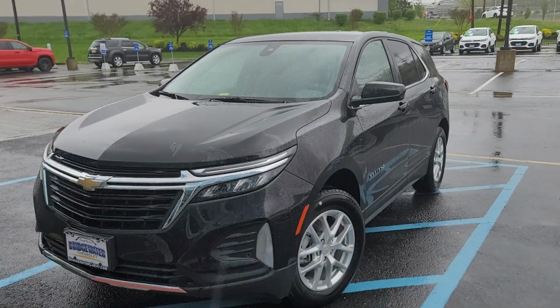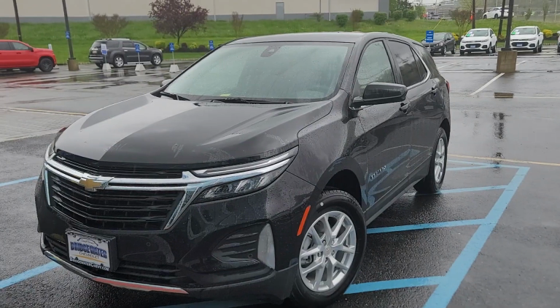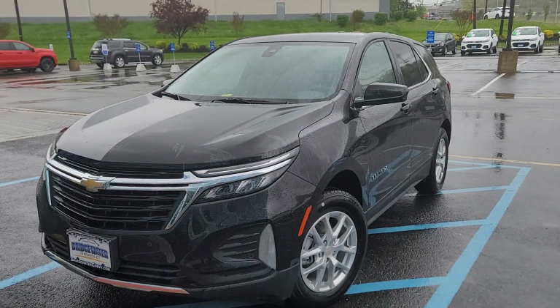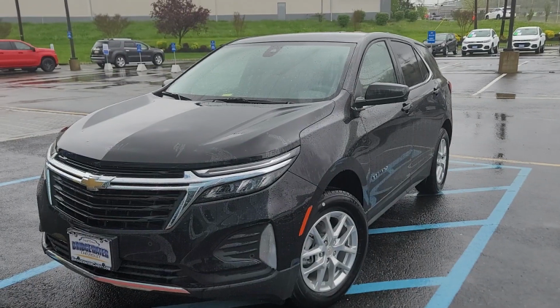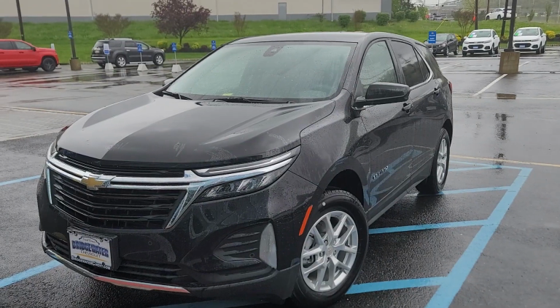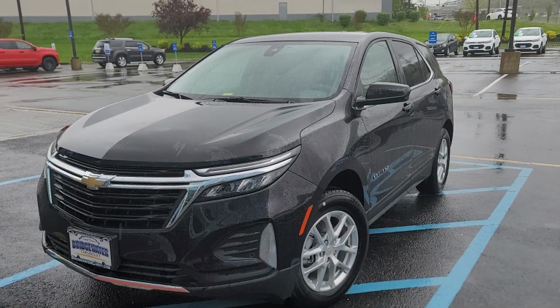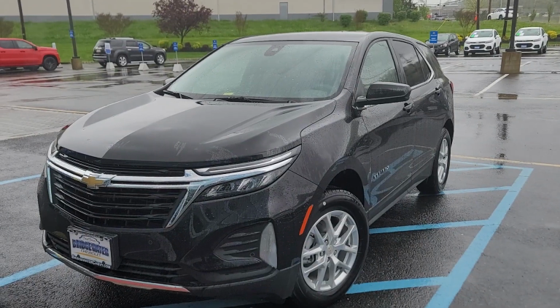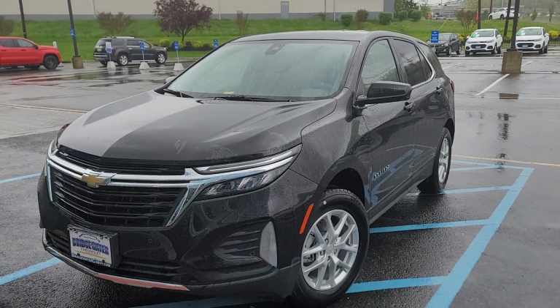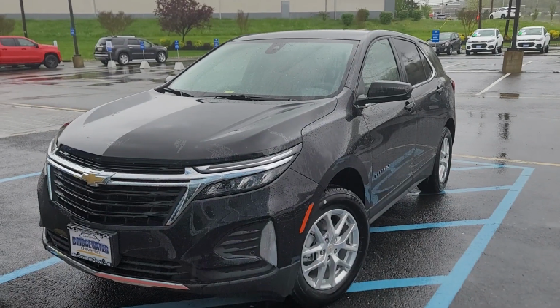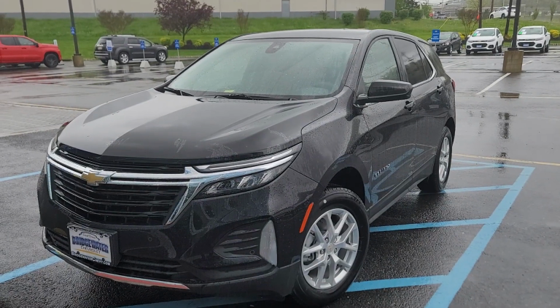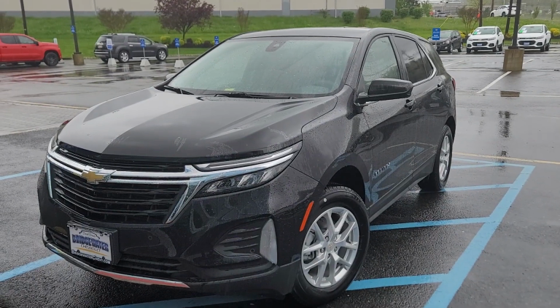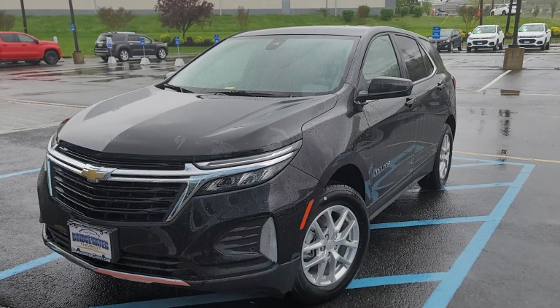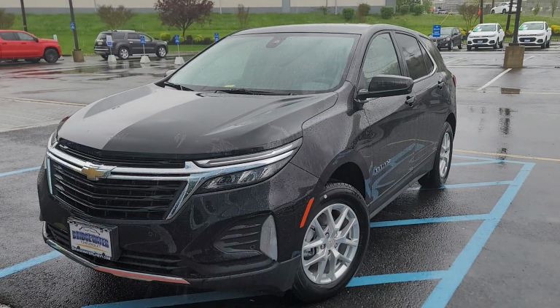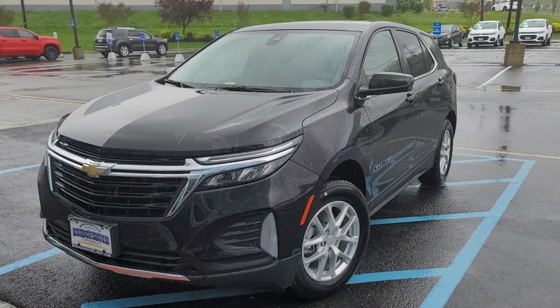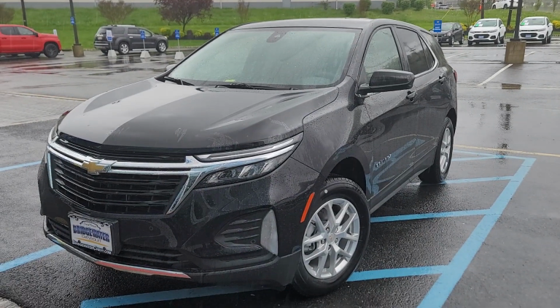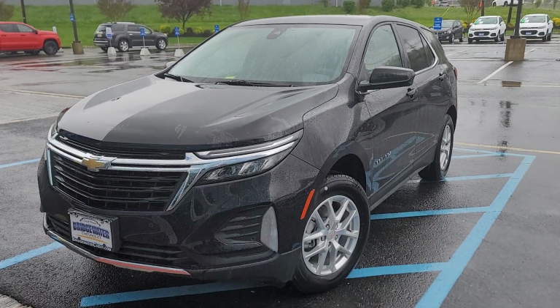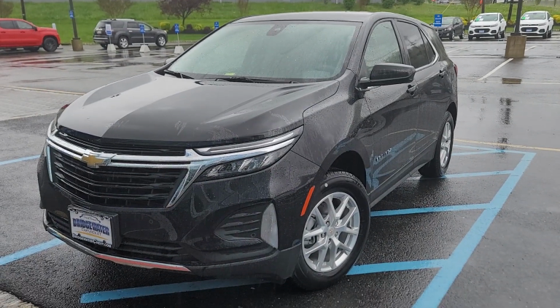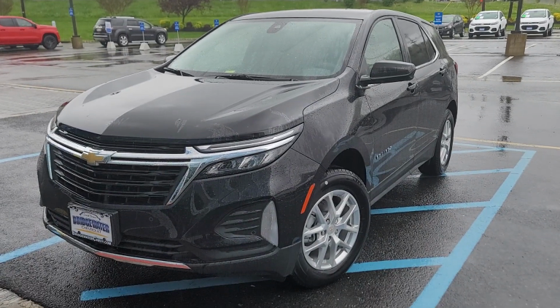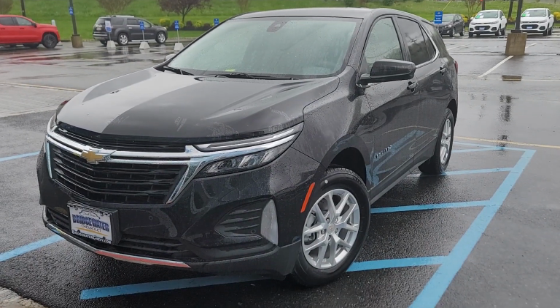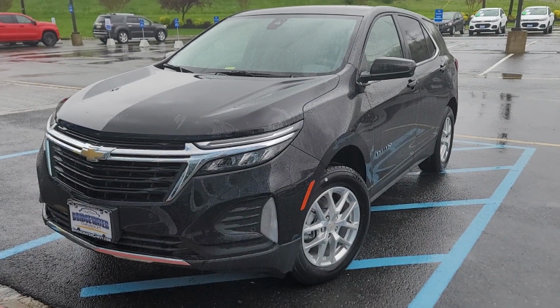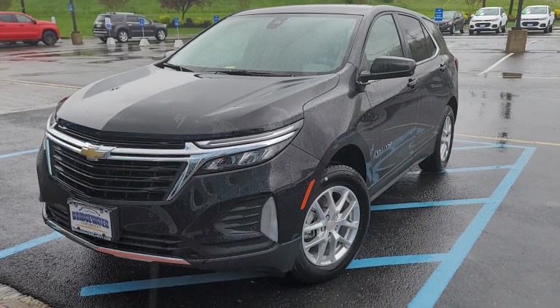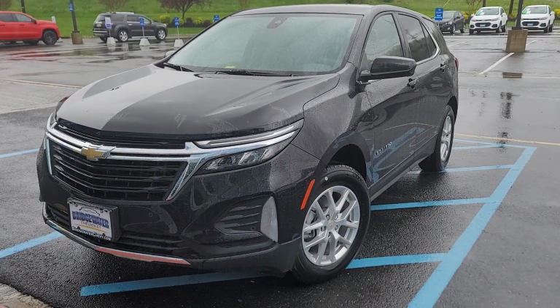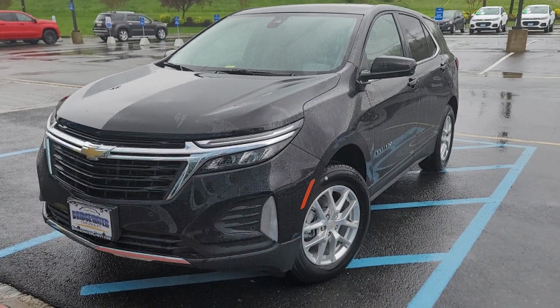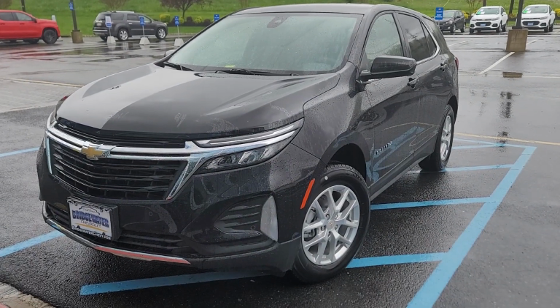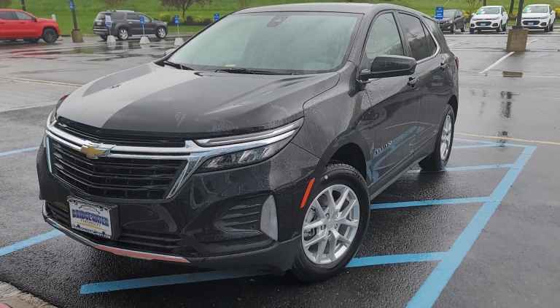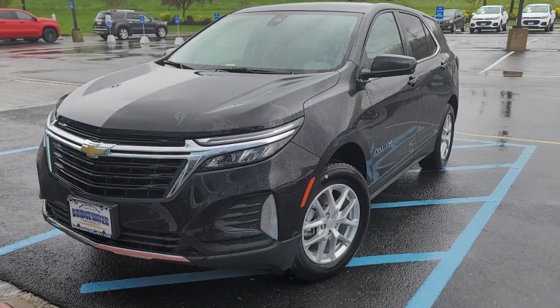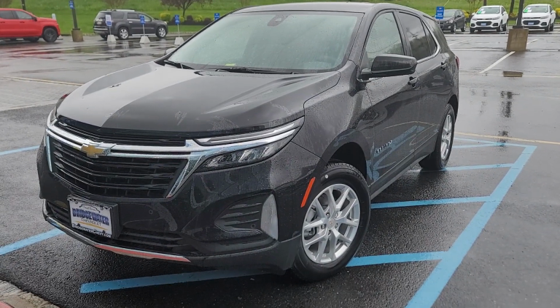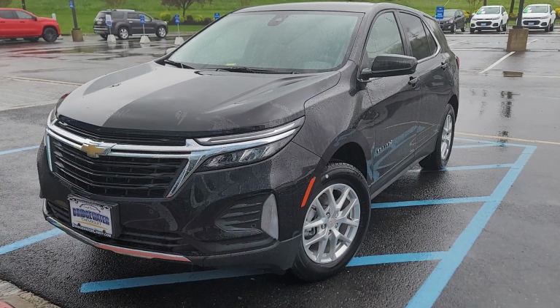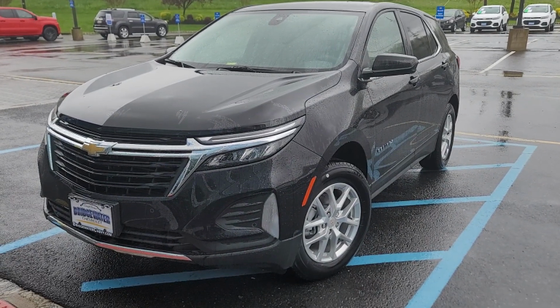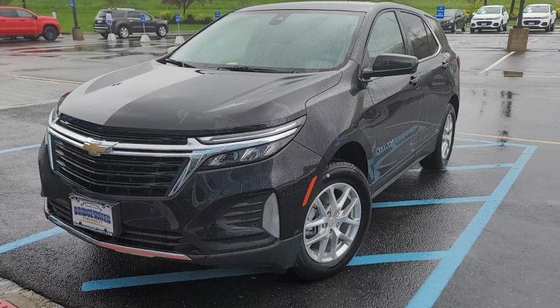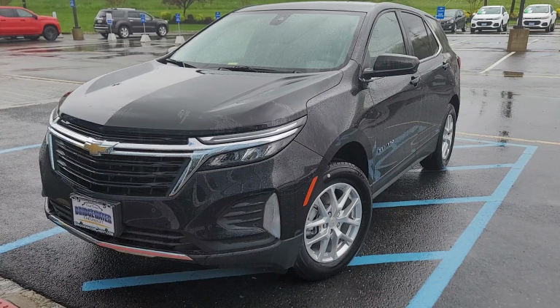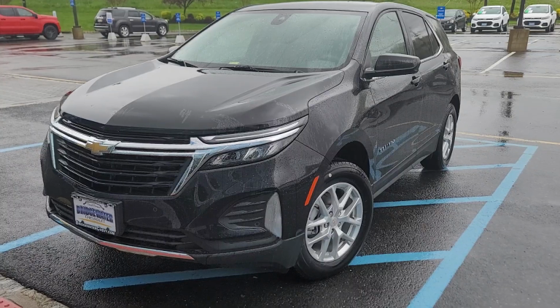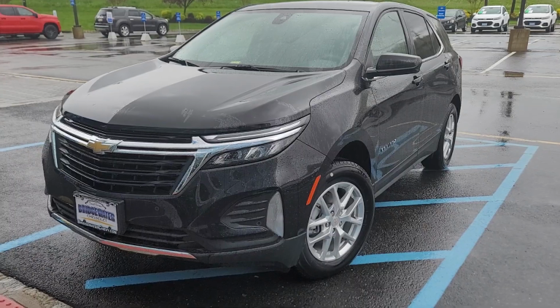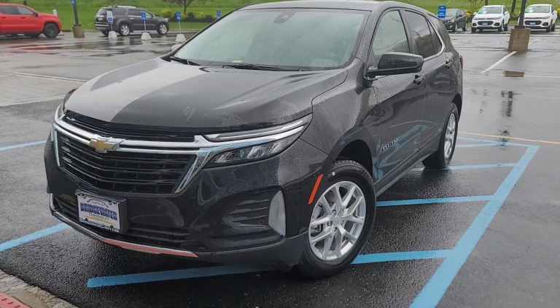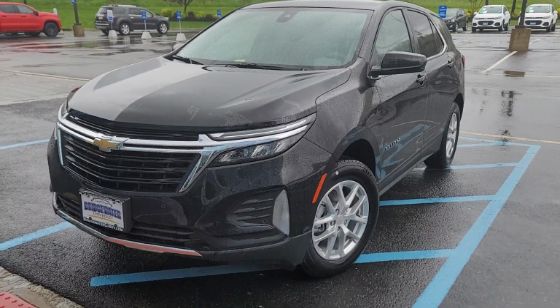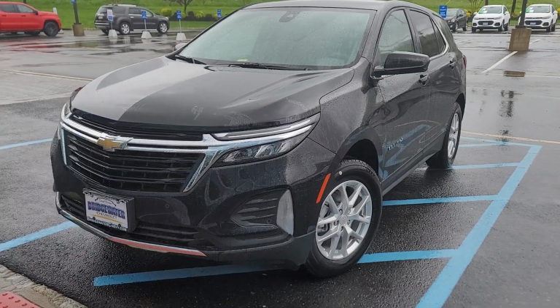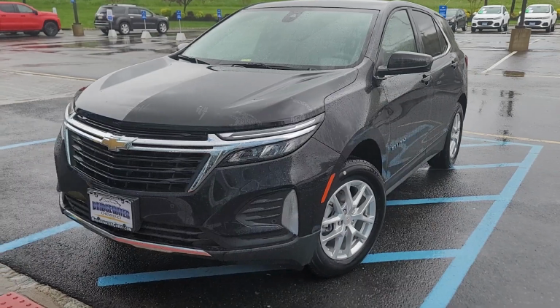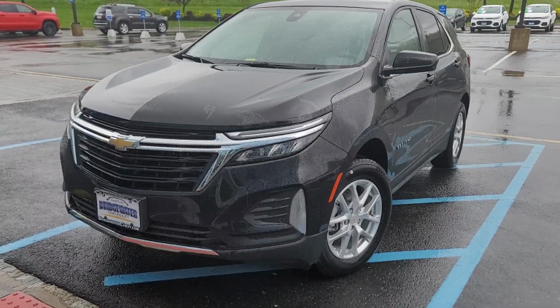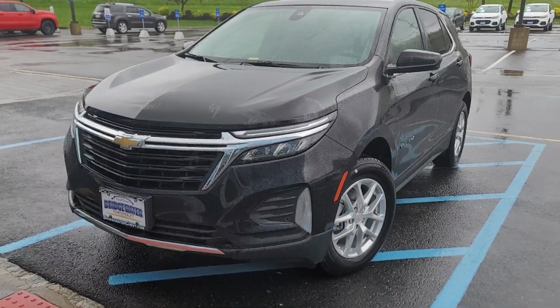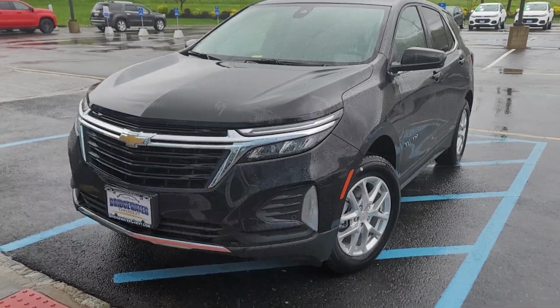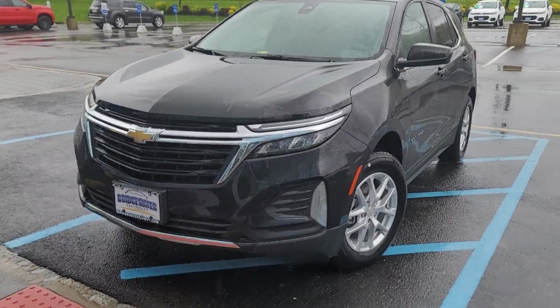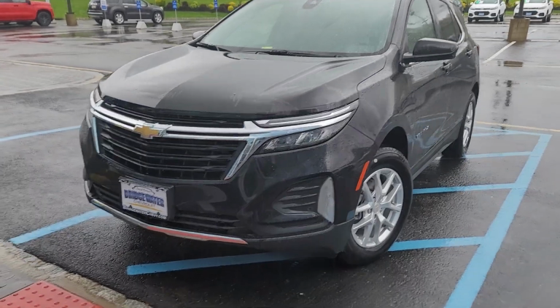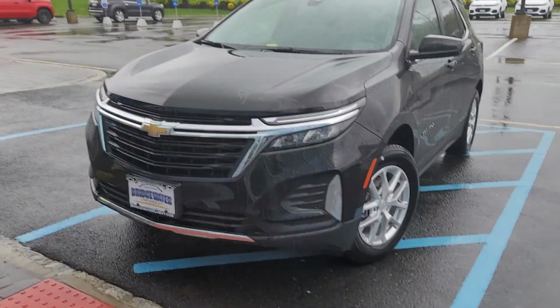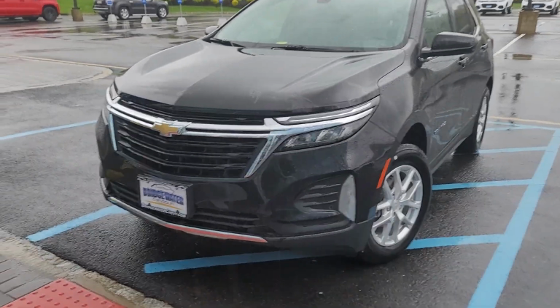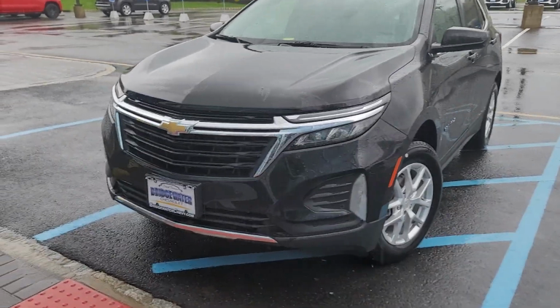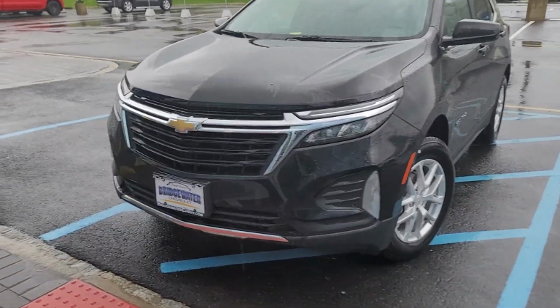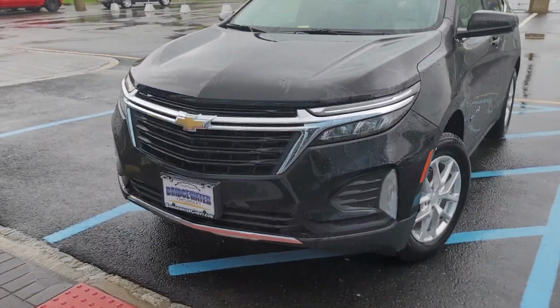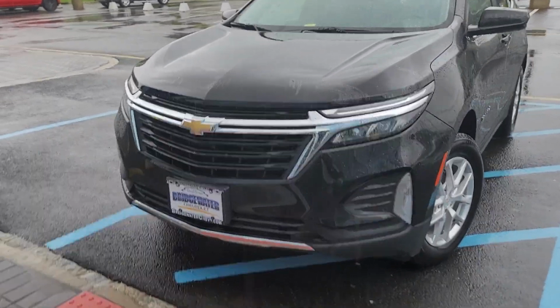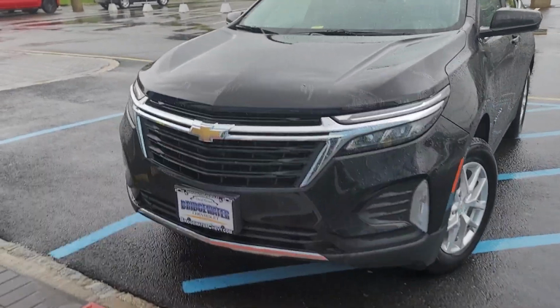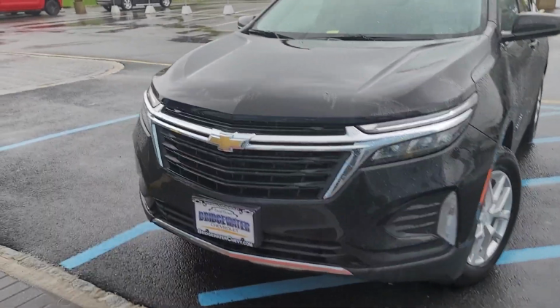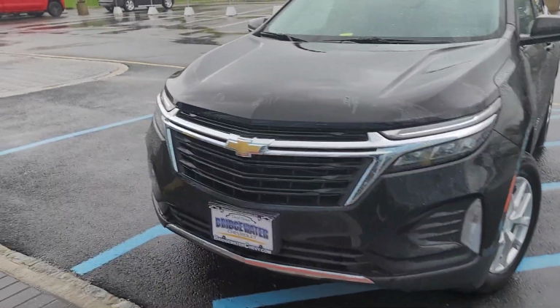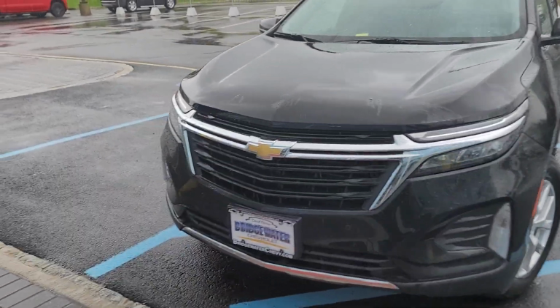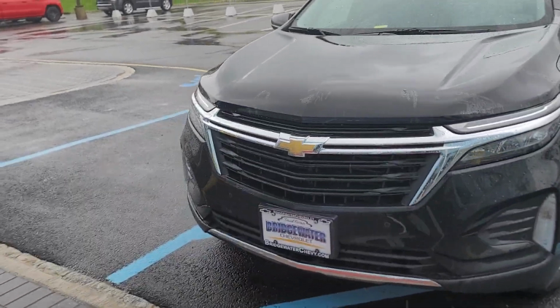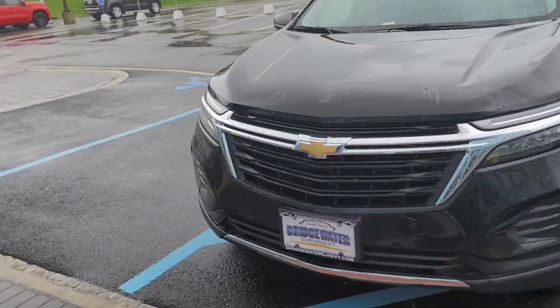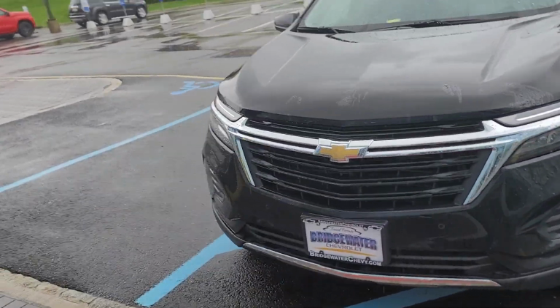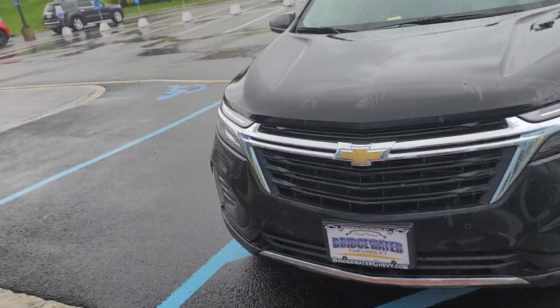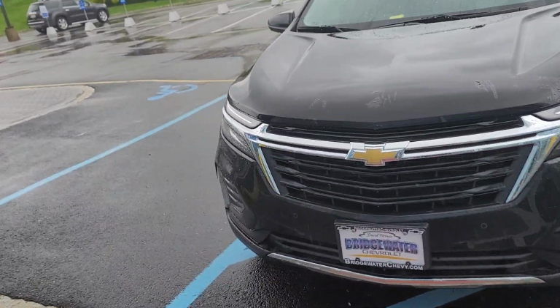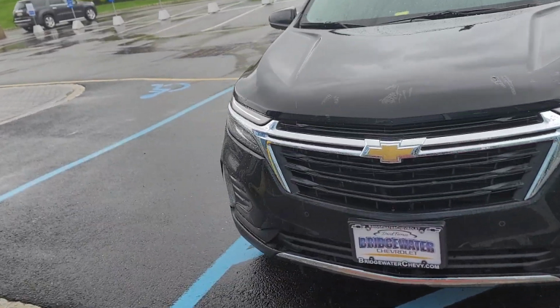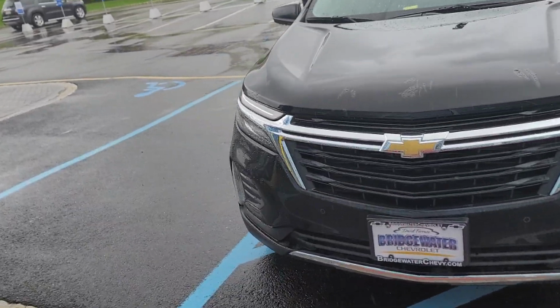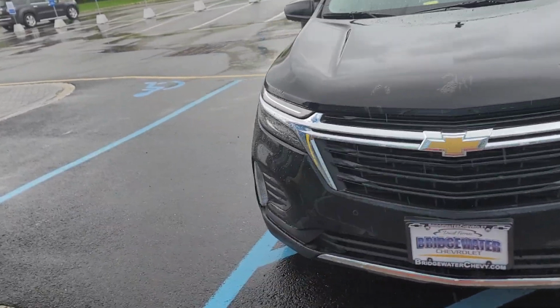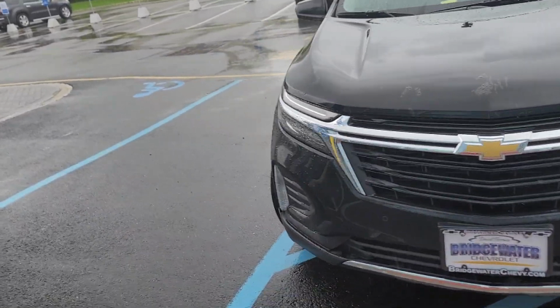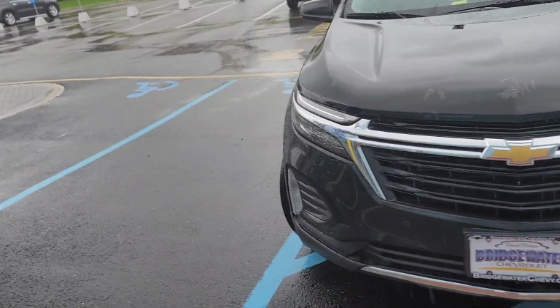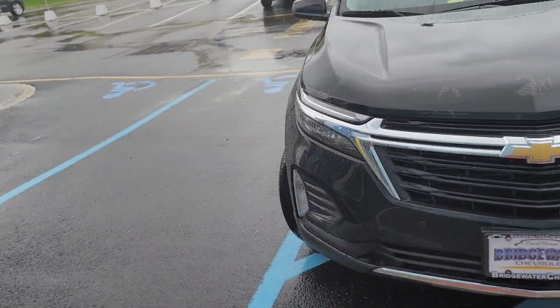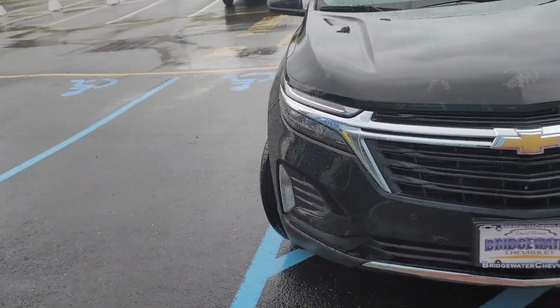Hi Sharon, Saeed Naqvi here at Bridgewater Chevrolet. I just want to help you get a closer look at the Chevy Equinox you inquired on.